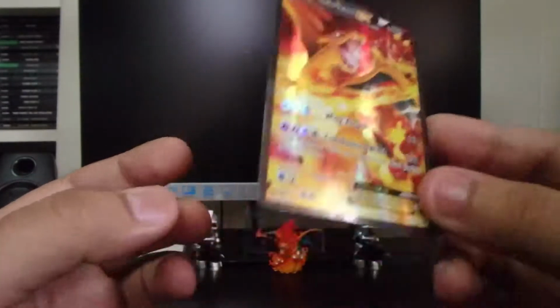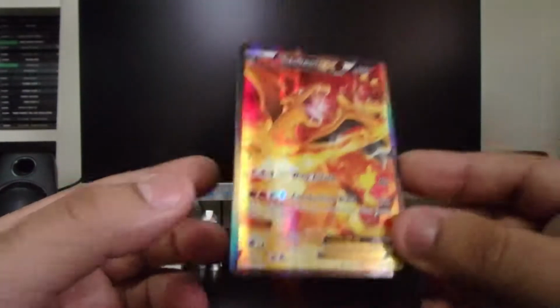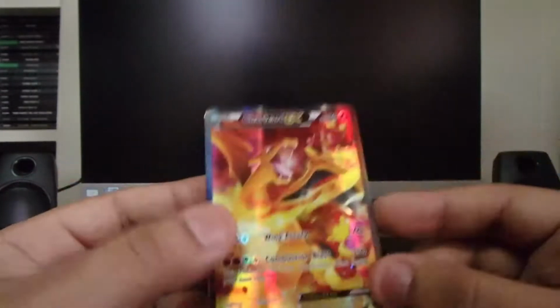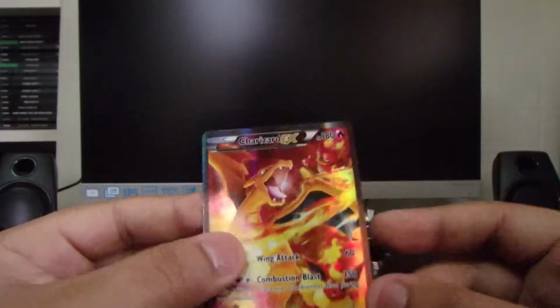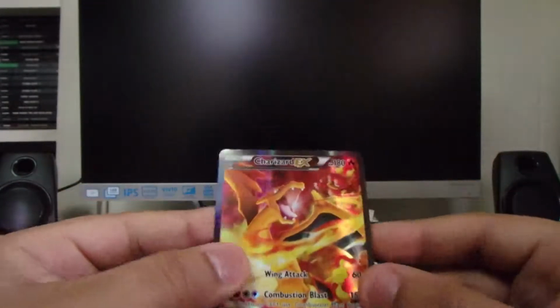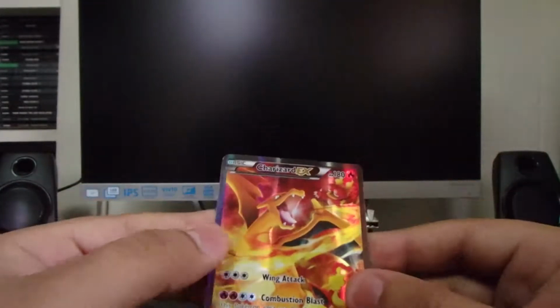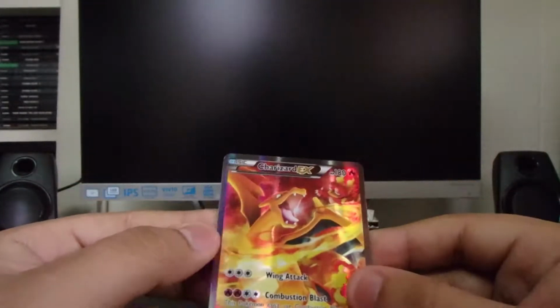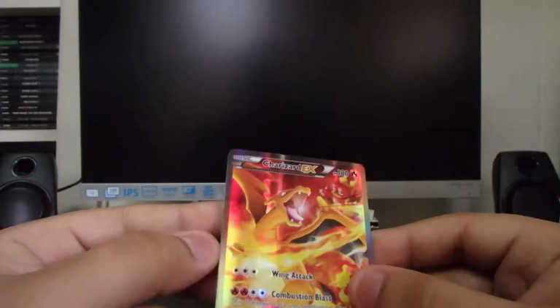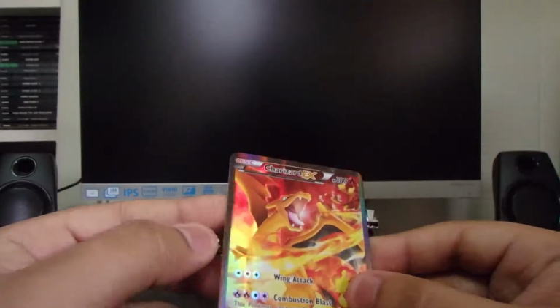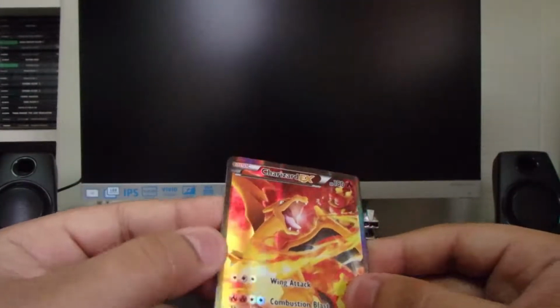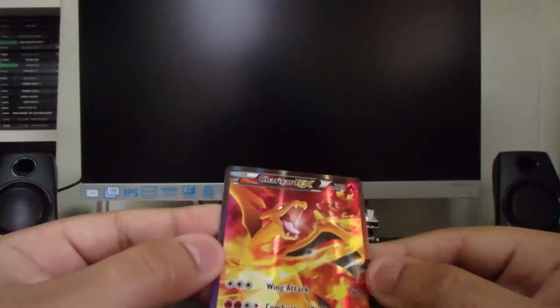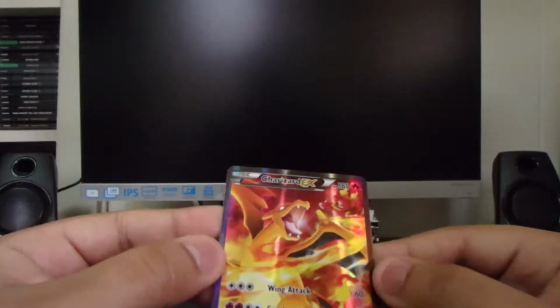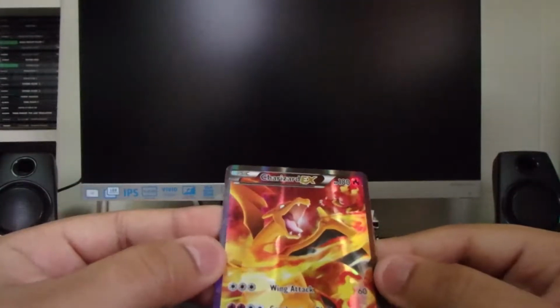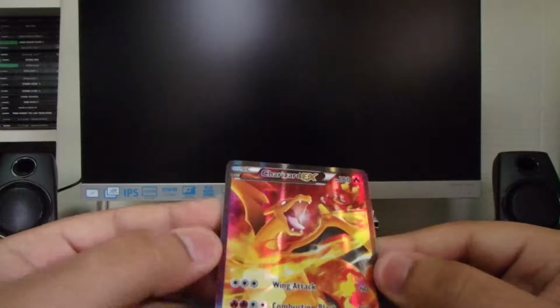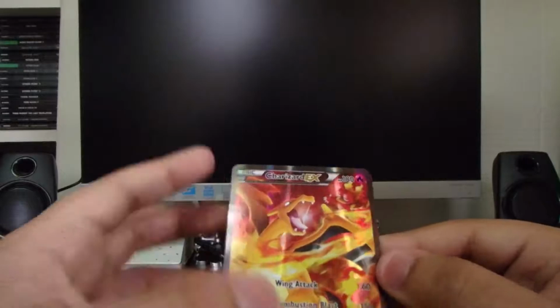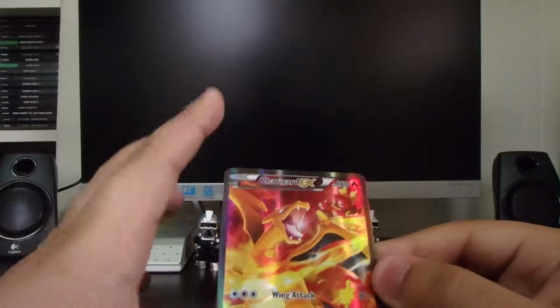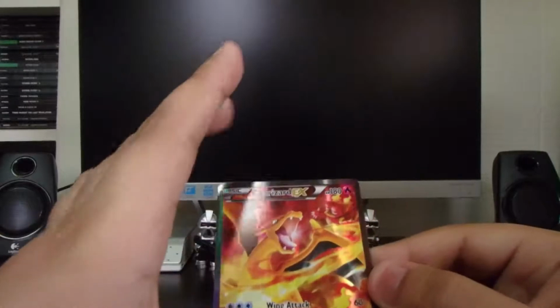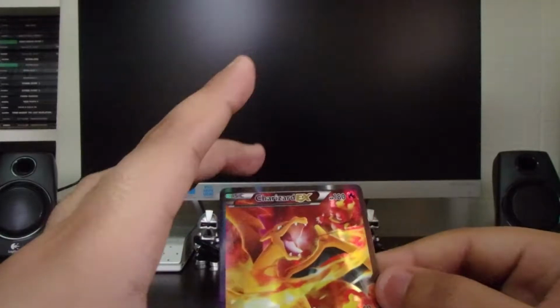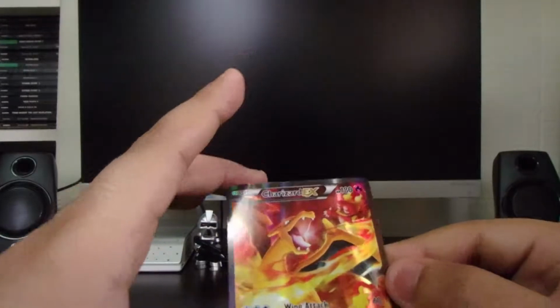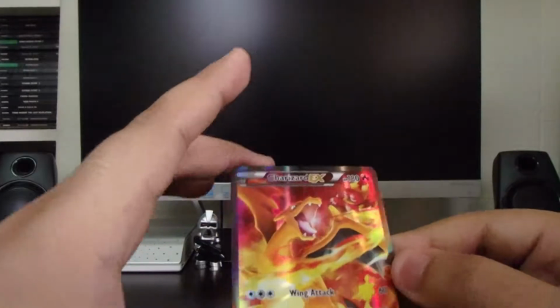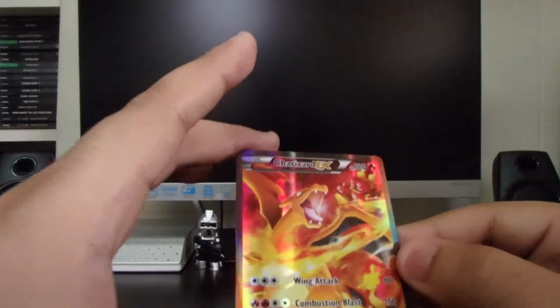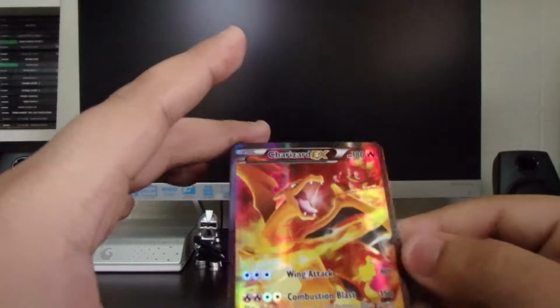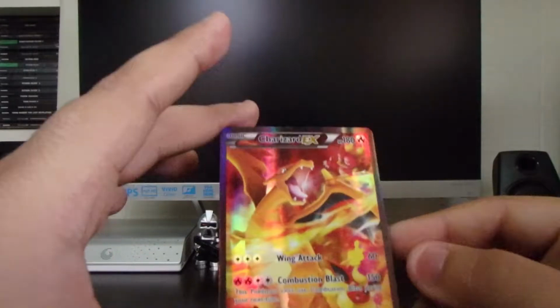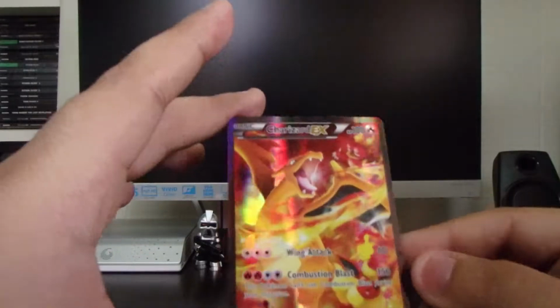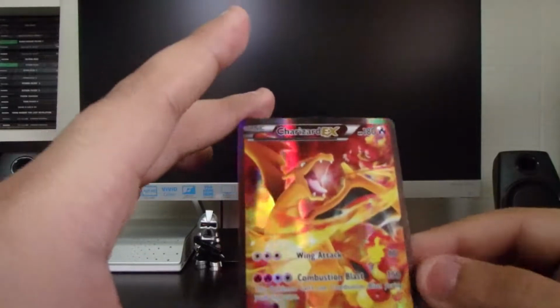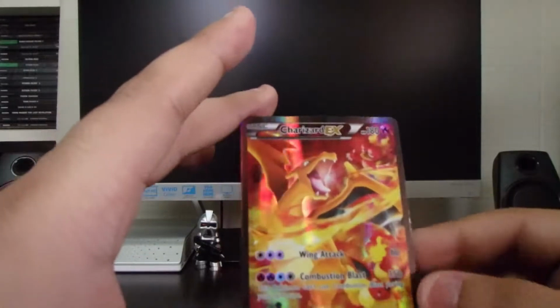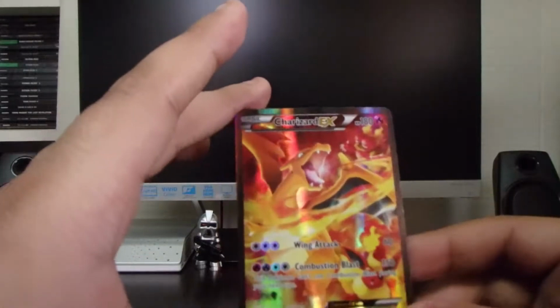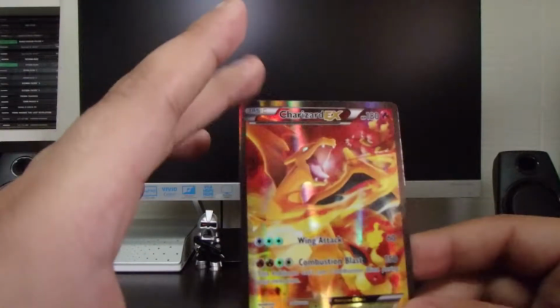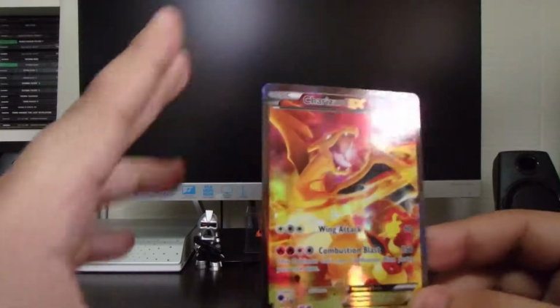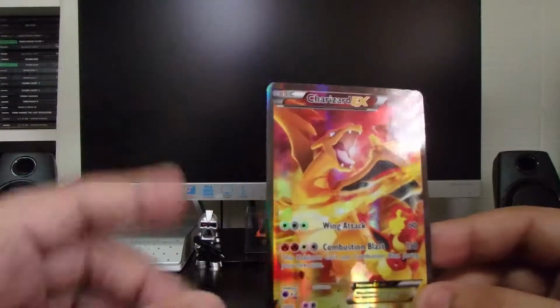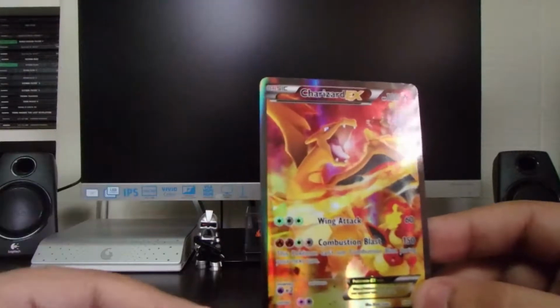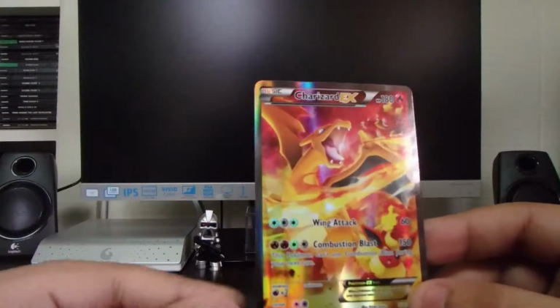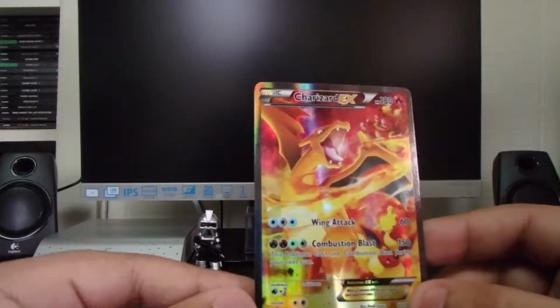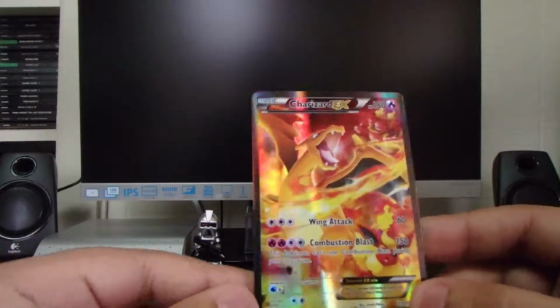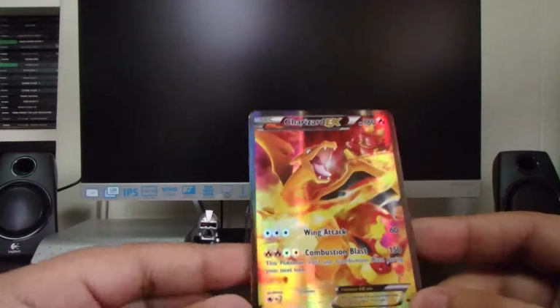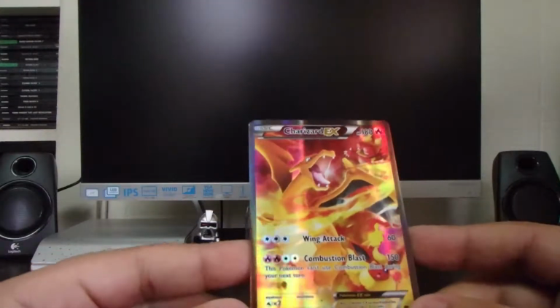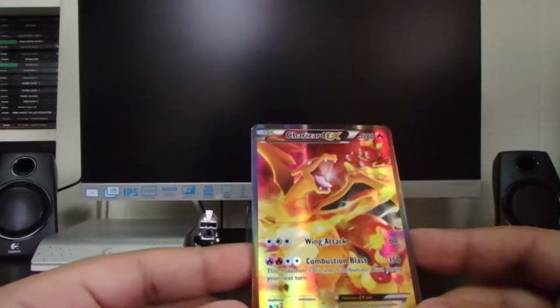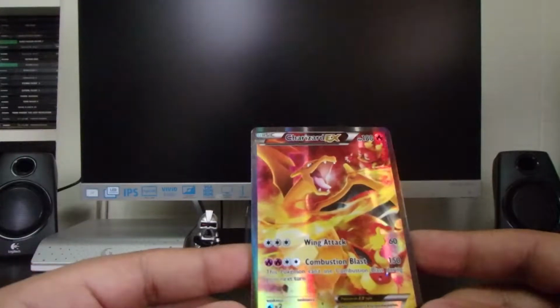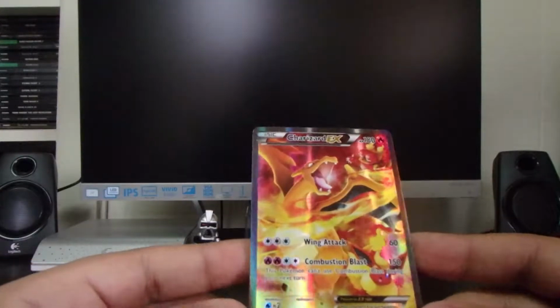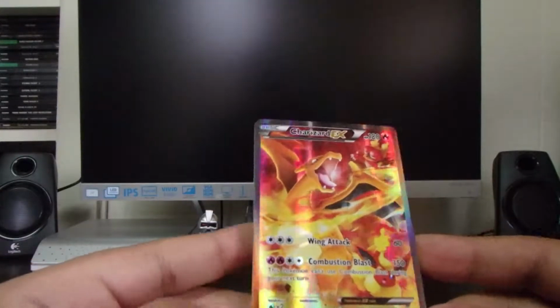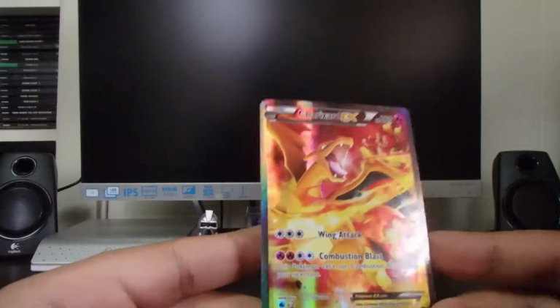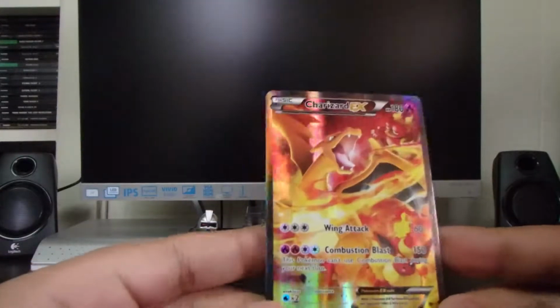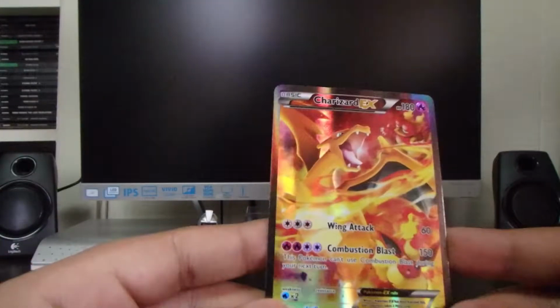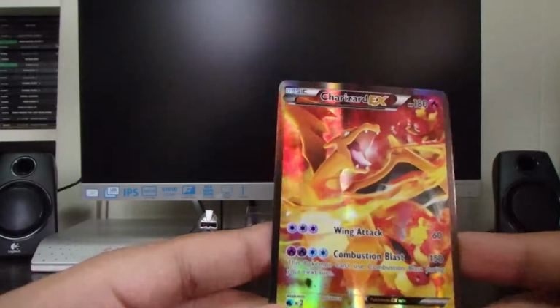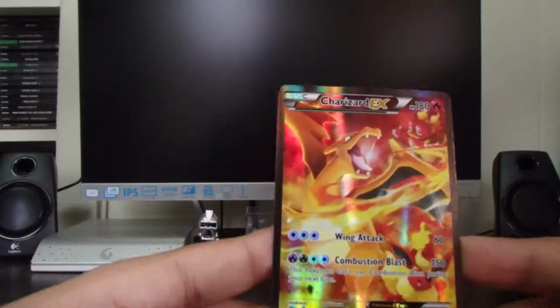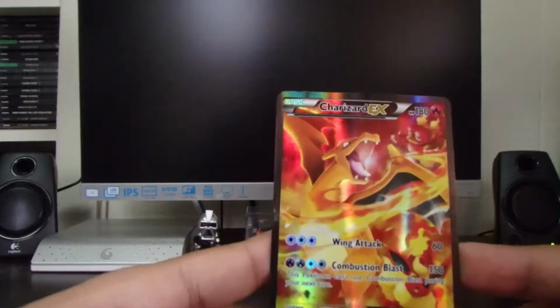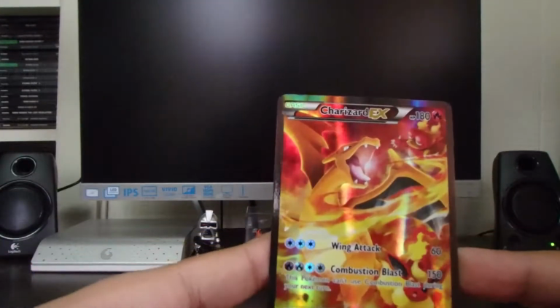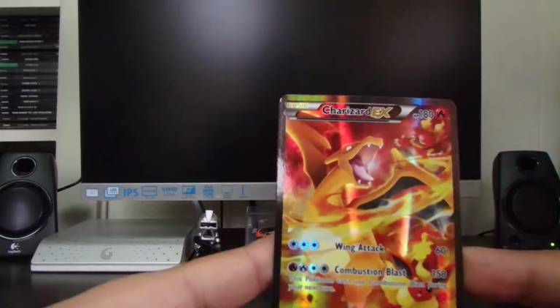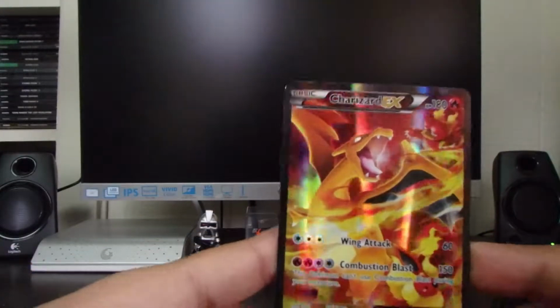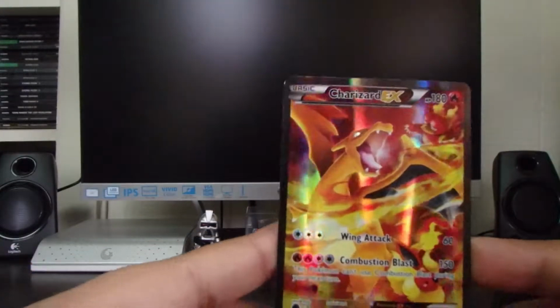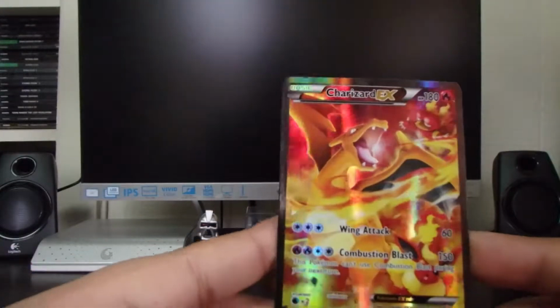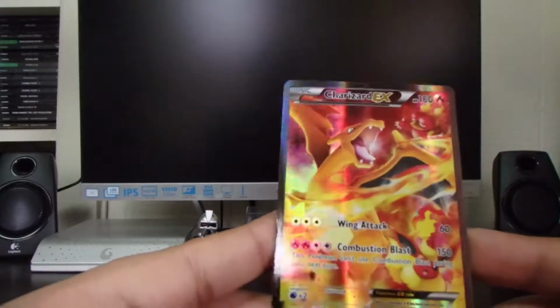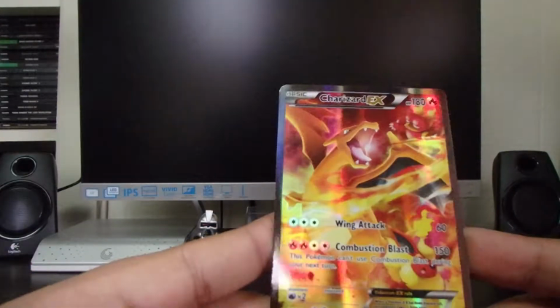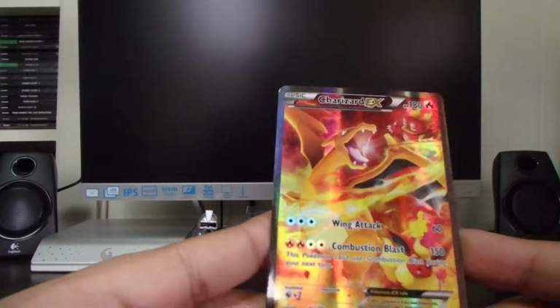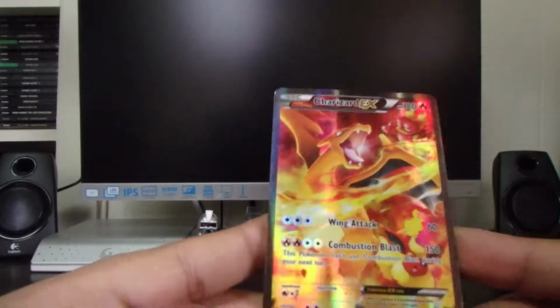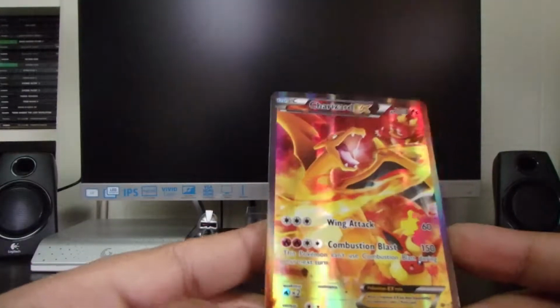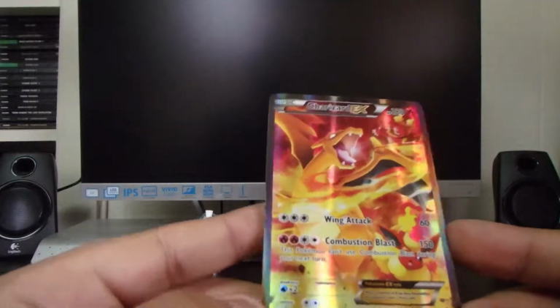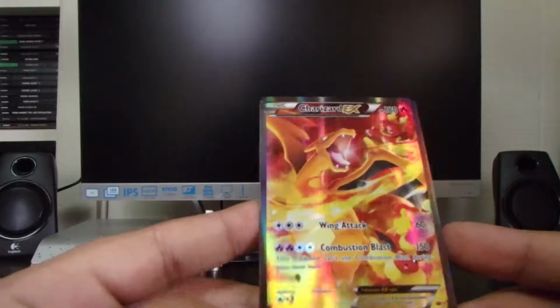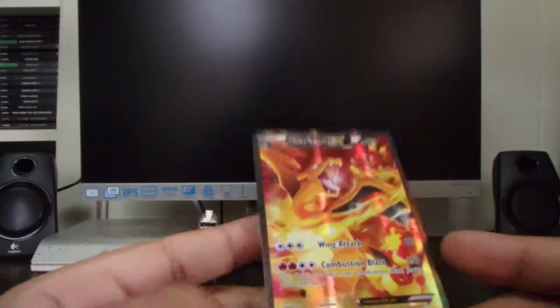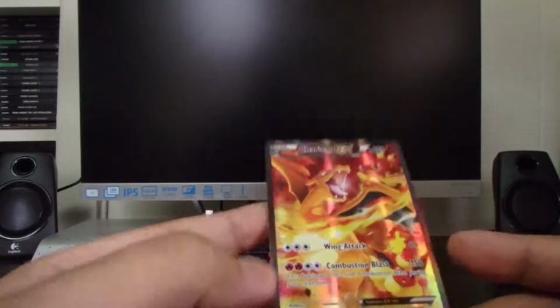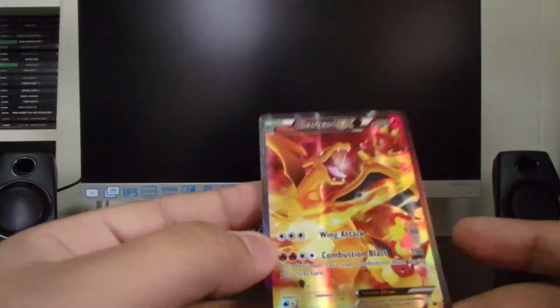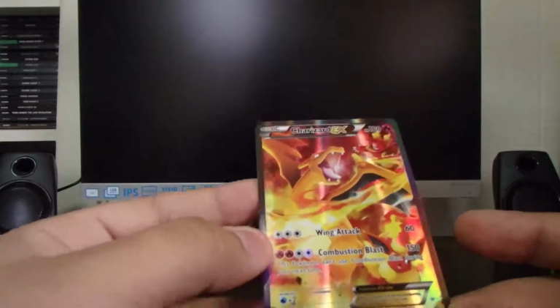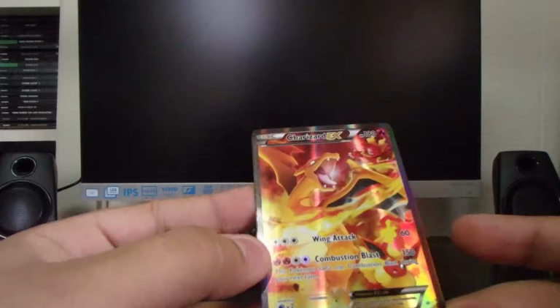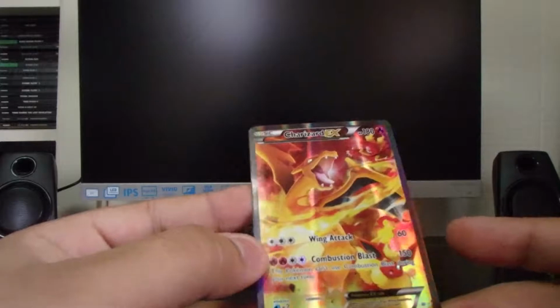I'm looking forward to seeing how the Venusaur and Pikachu ones look. I've seen the Blastoise one — I really want him too. We'll just leave Charizard right there.